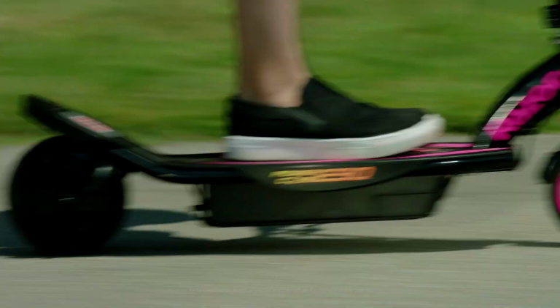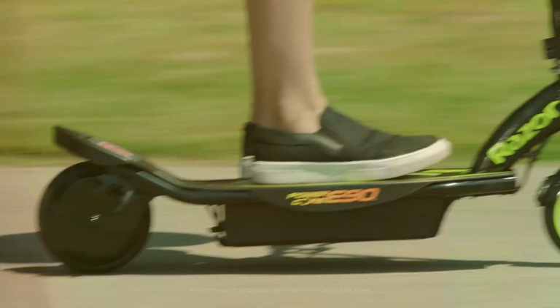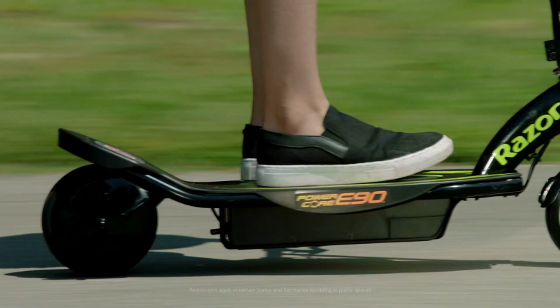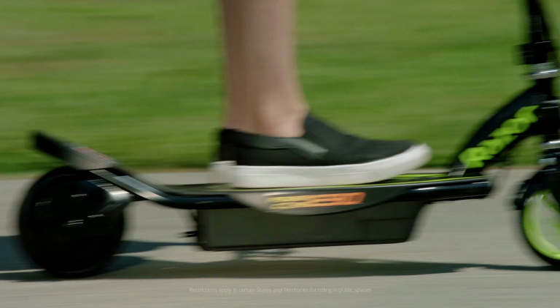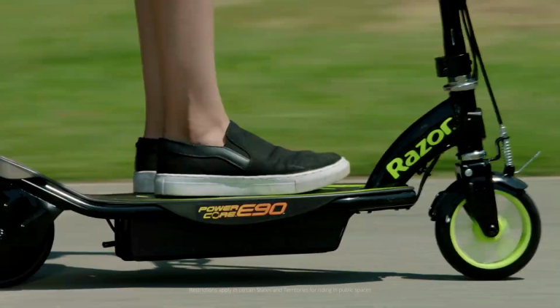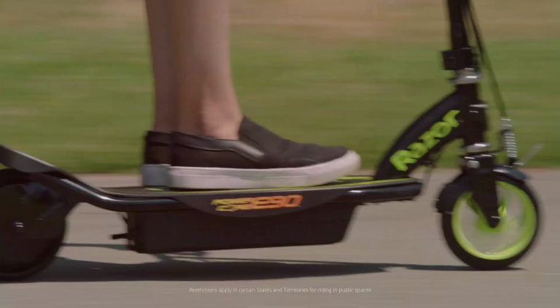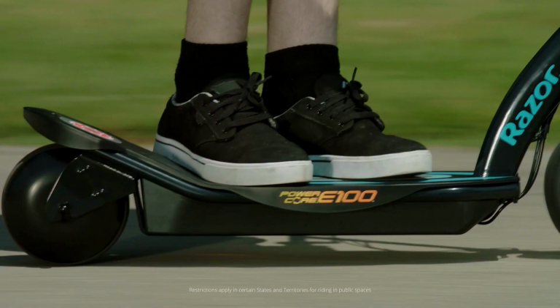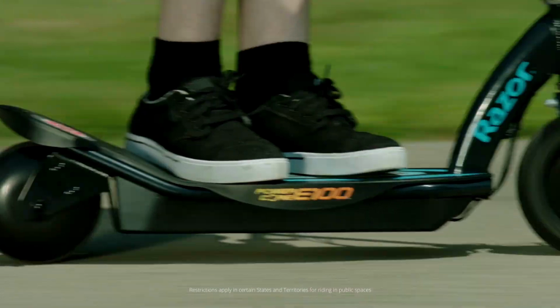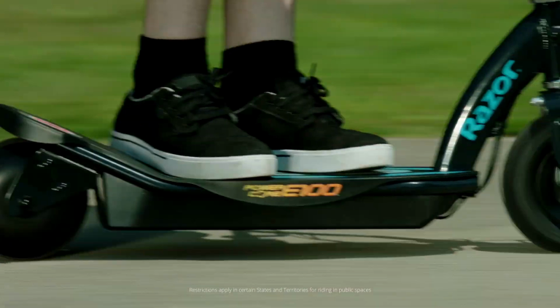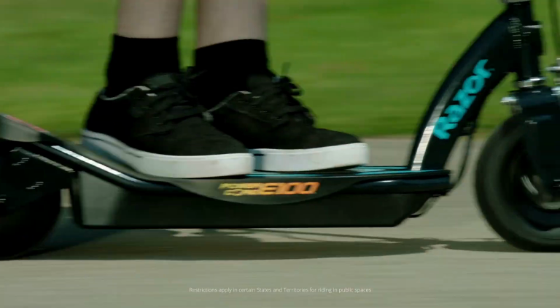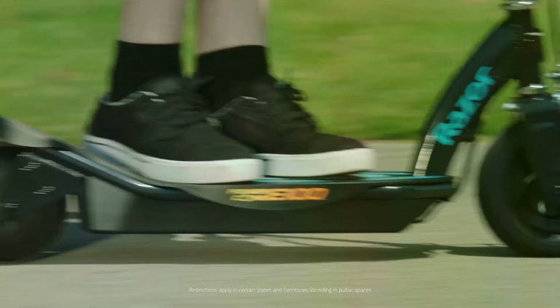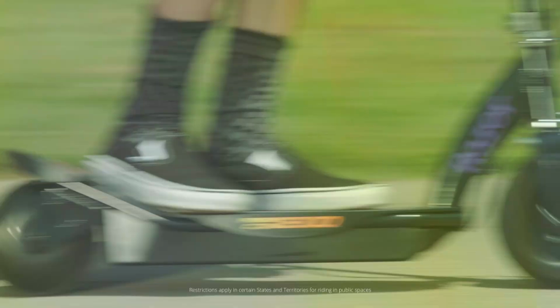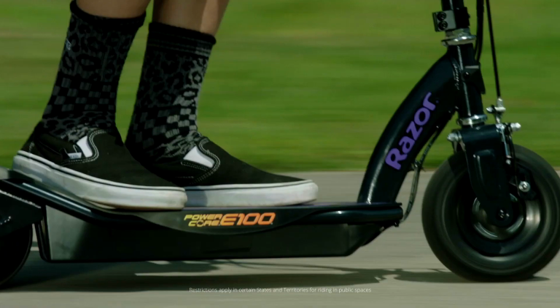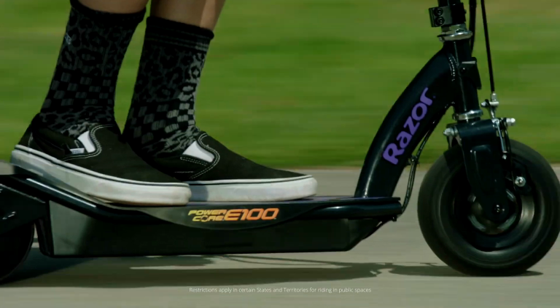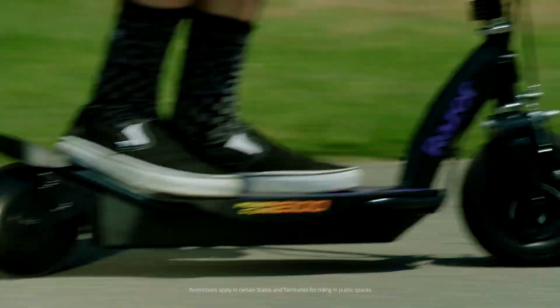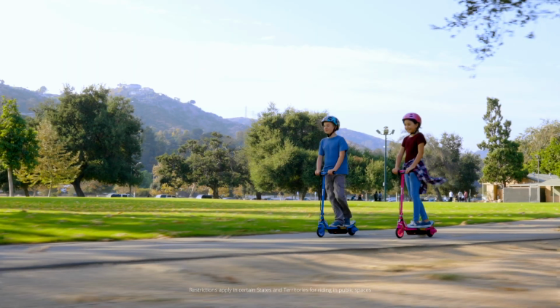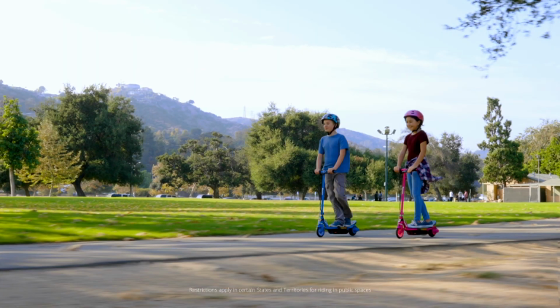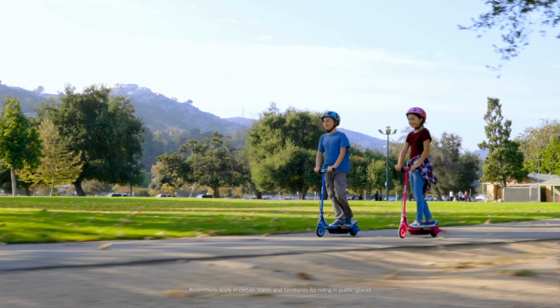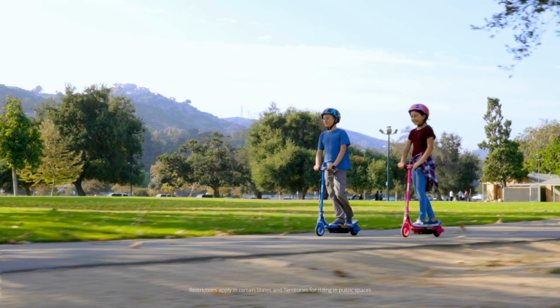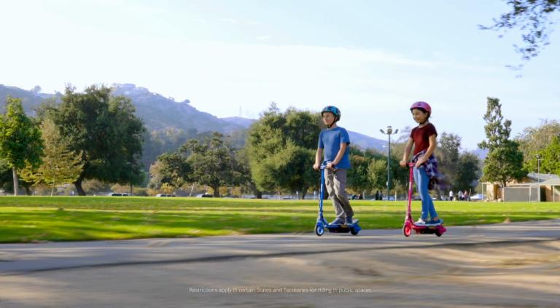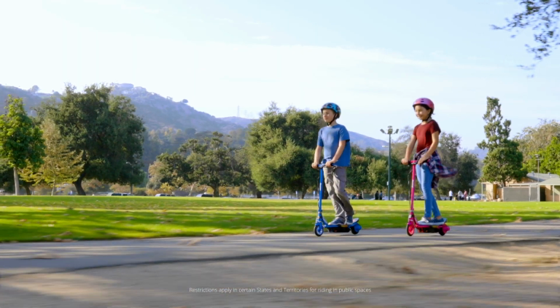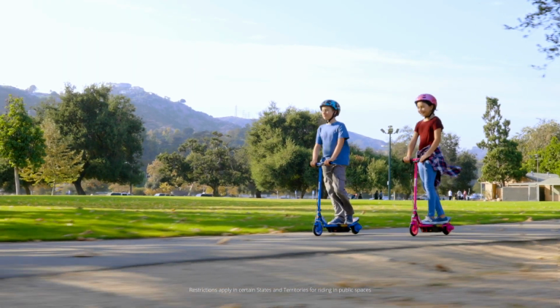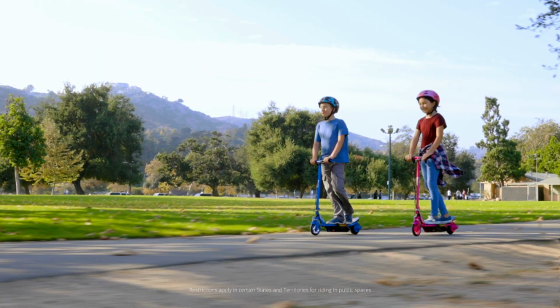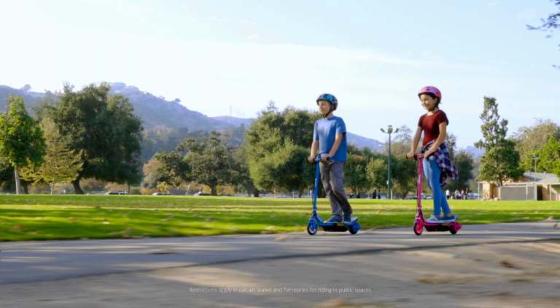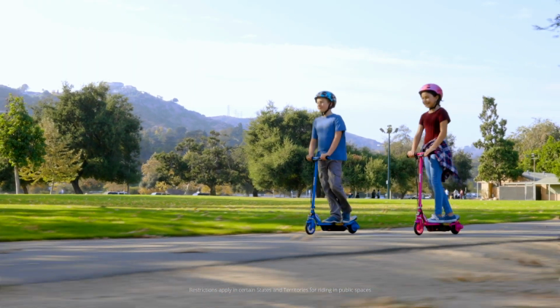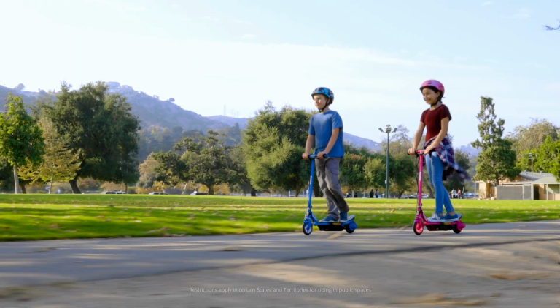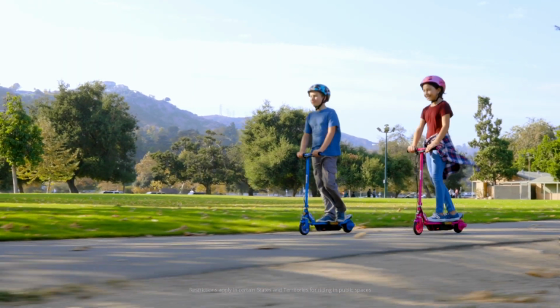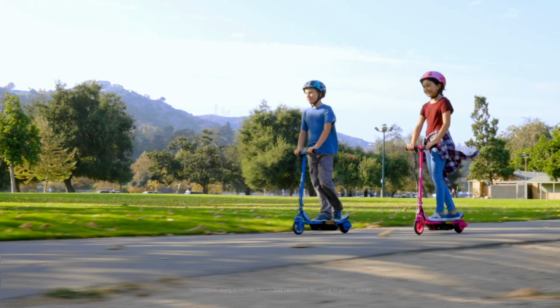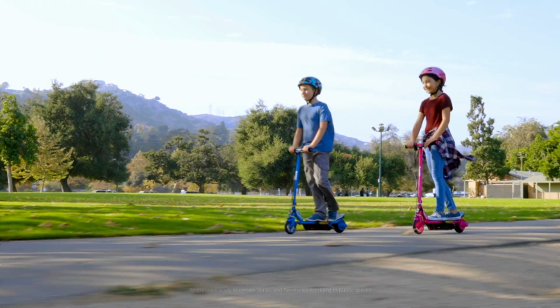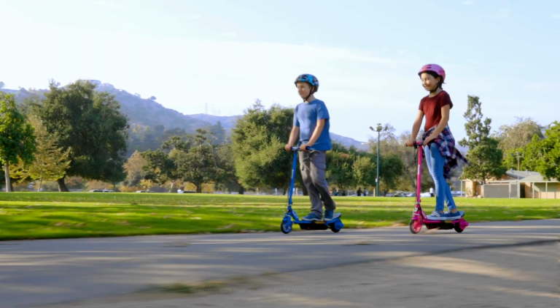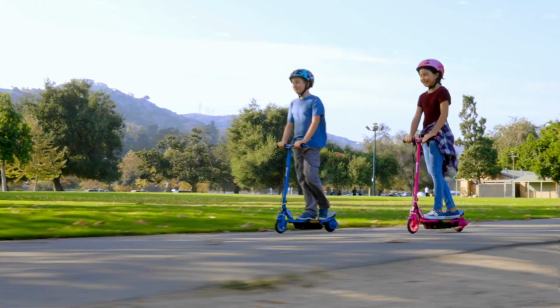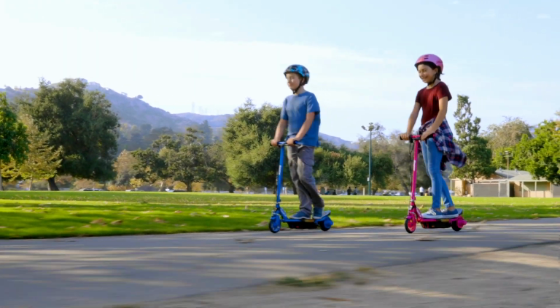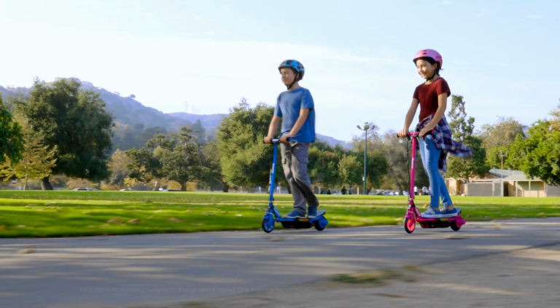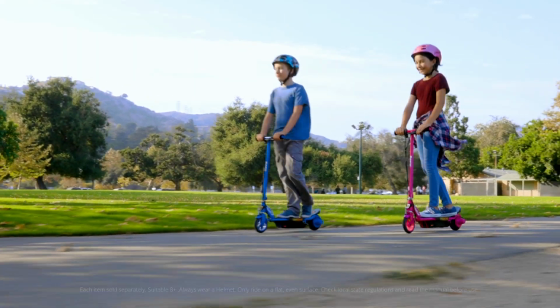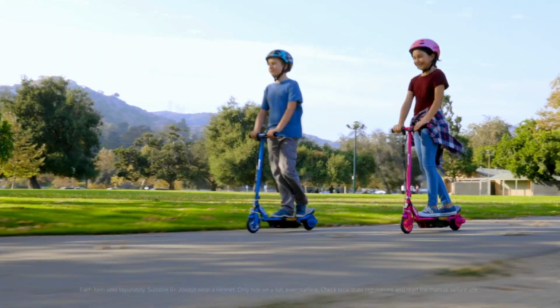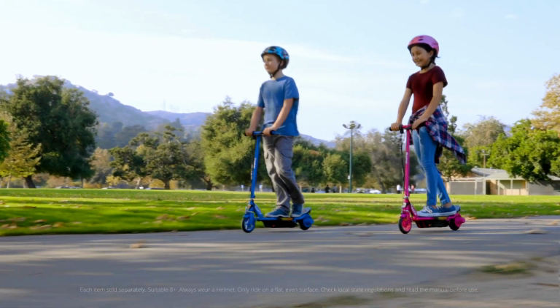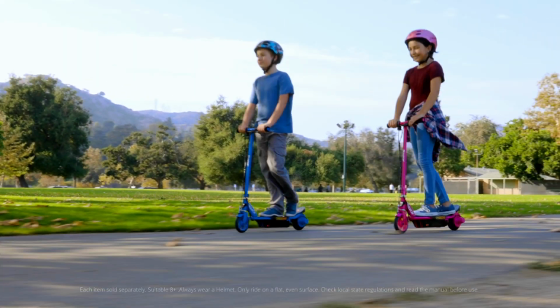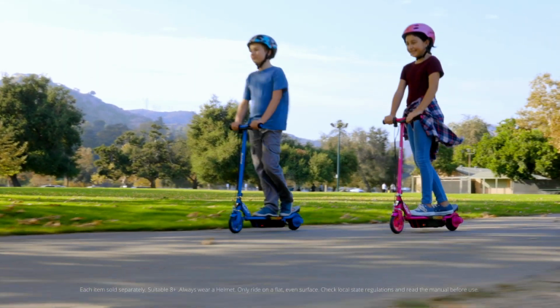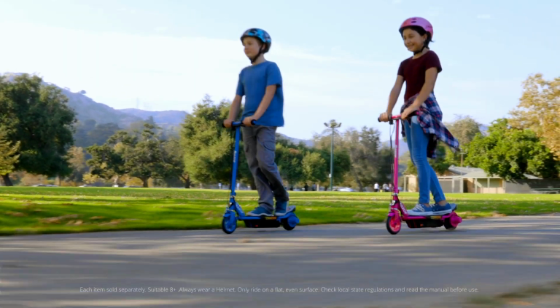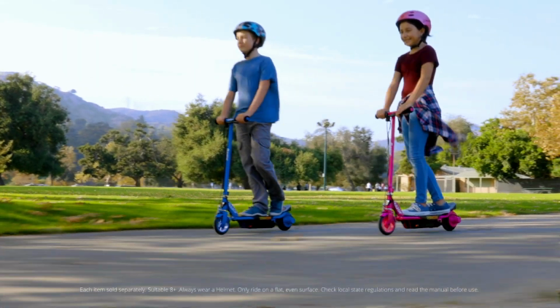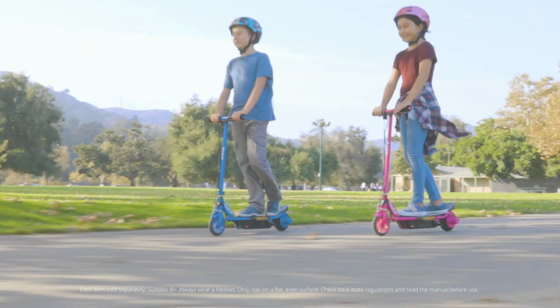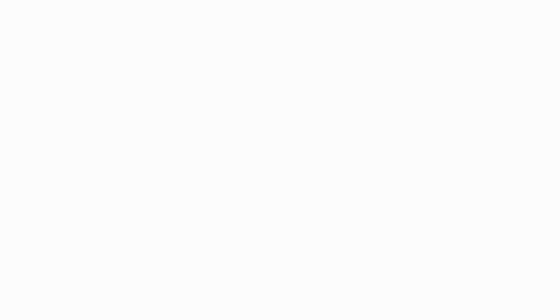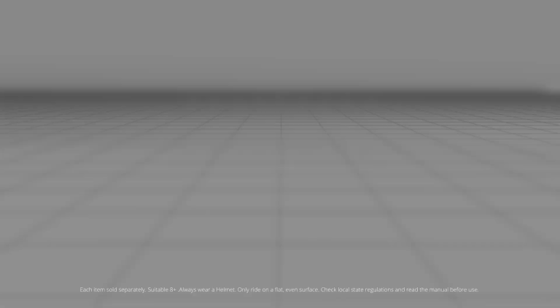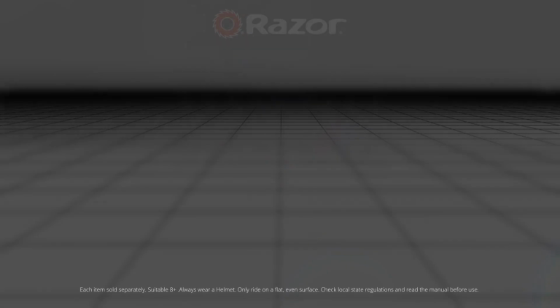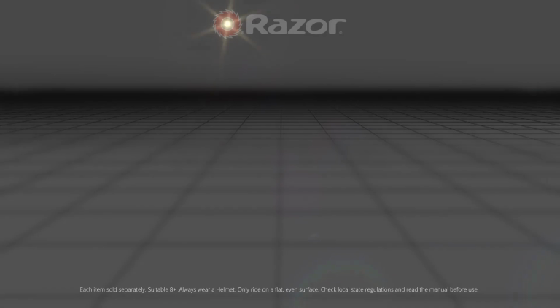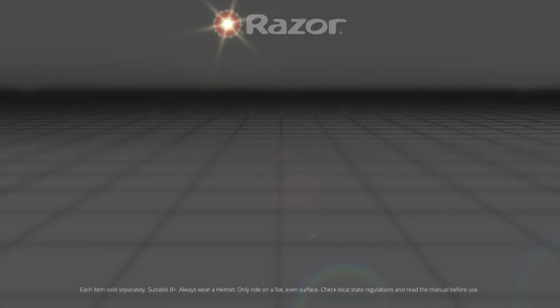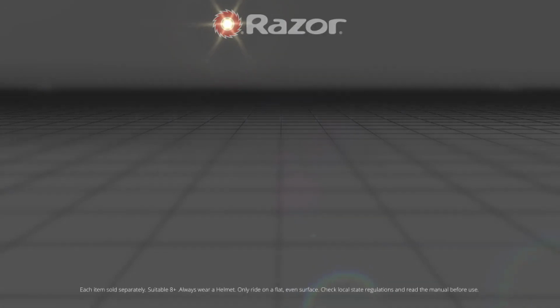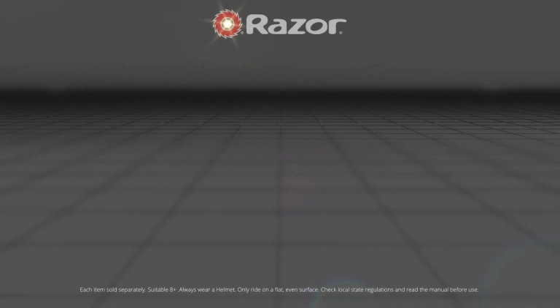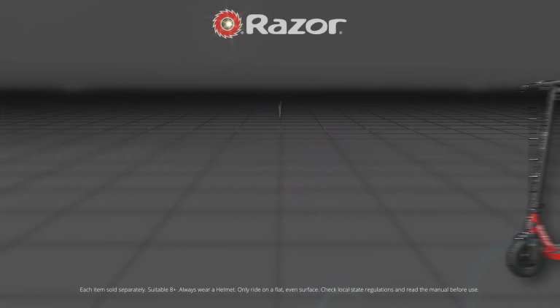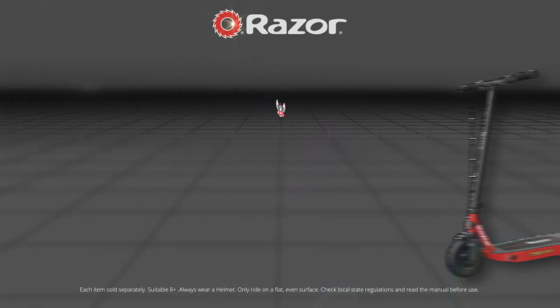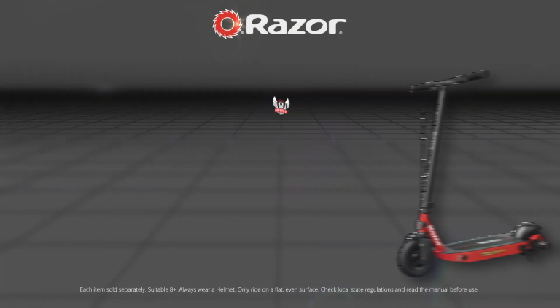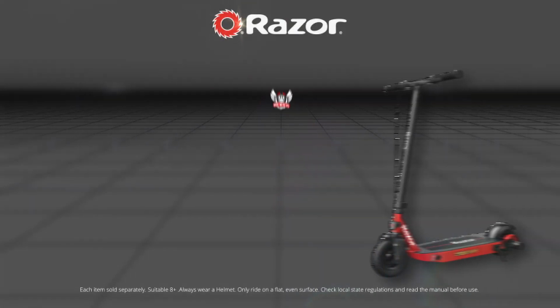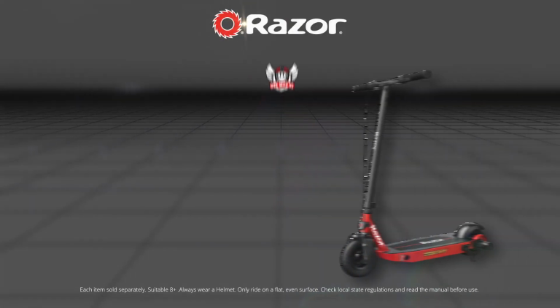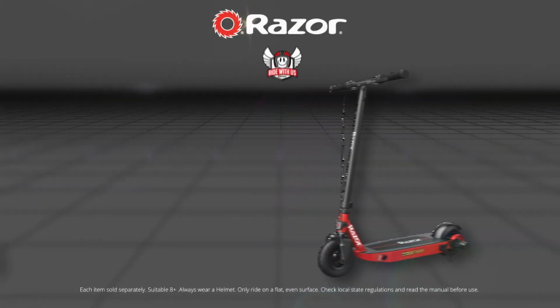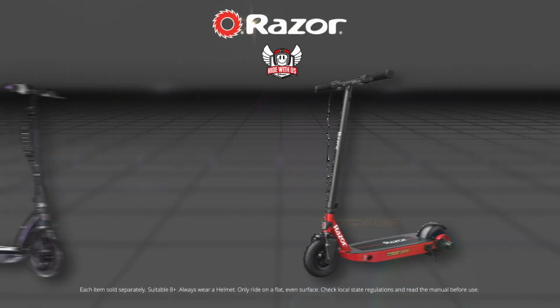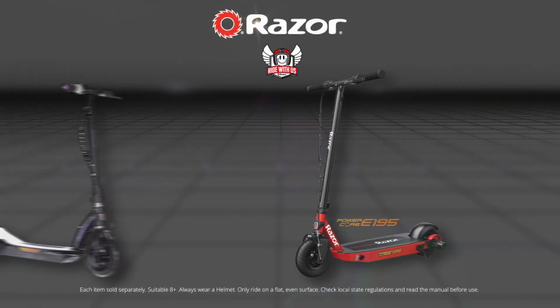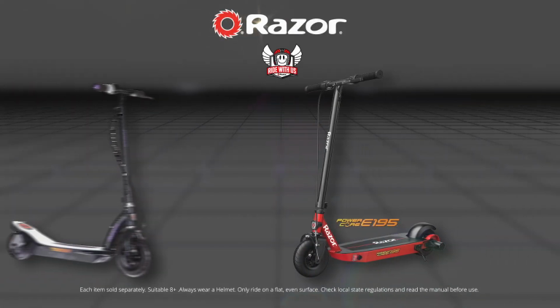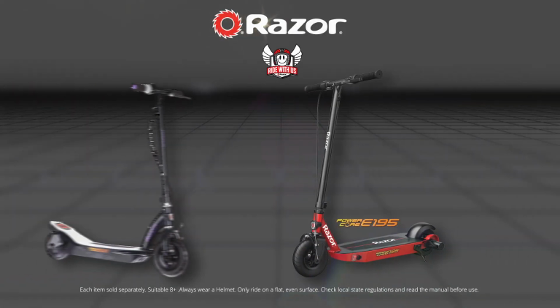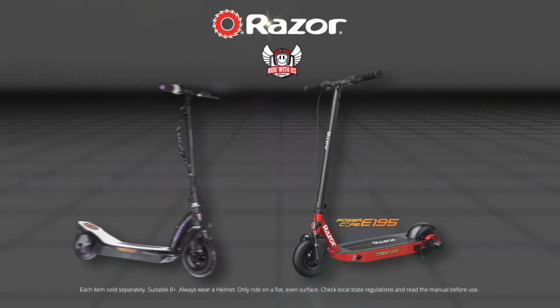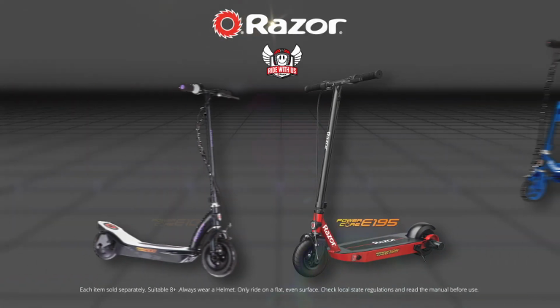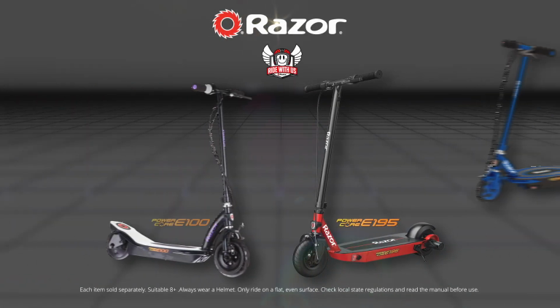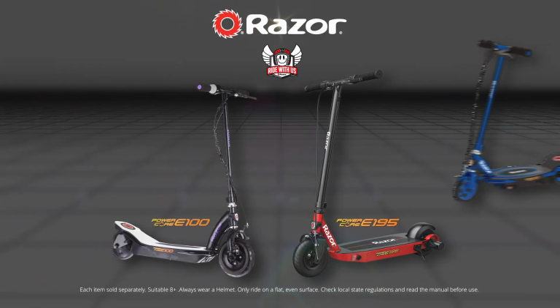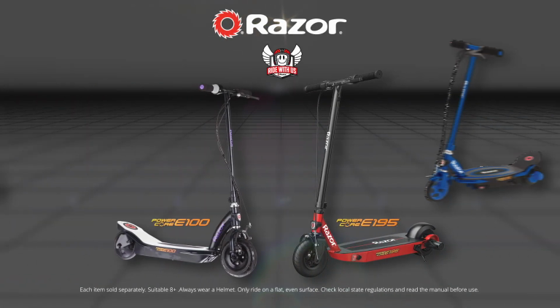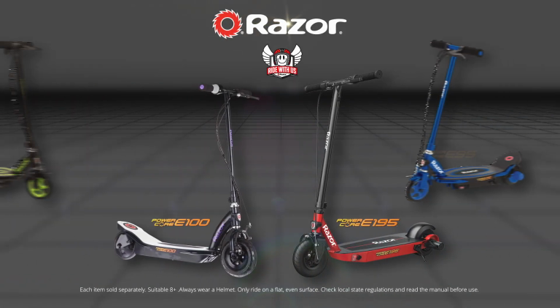With so many colours and models to choose from, what are you waiting for? Get outside now with the RAZR Powercore electric scooter range, available now.